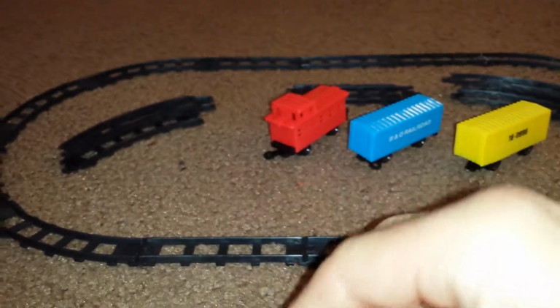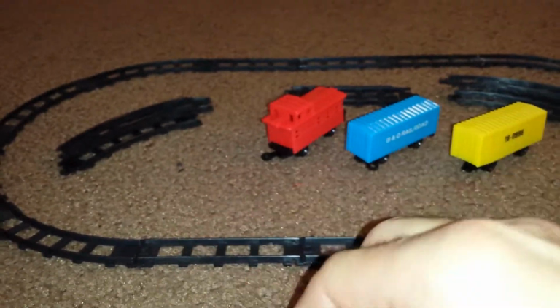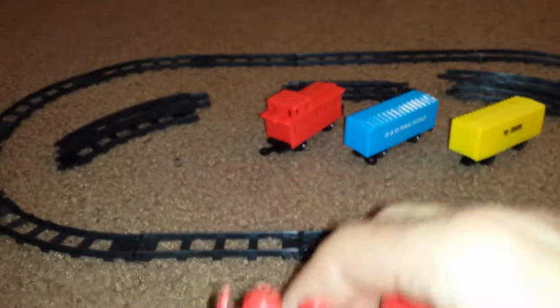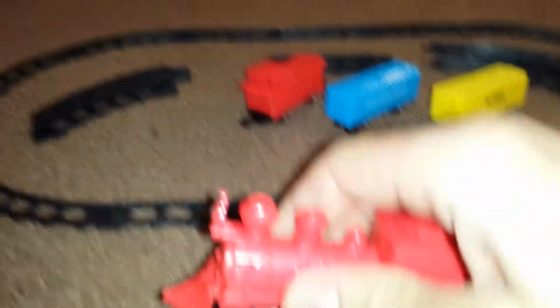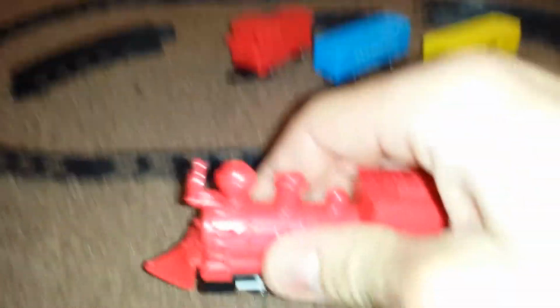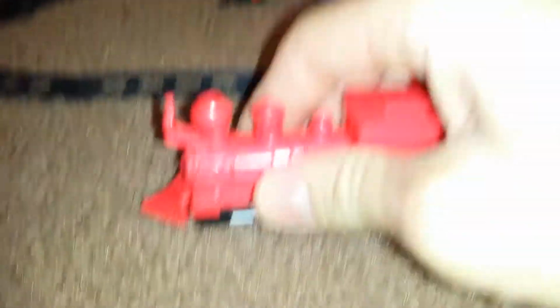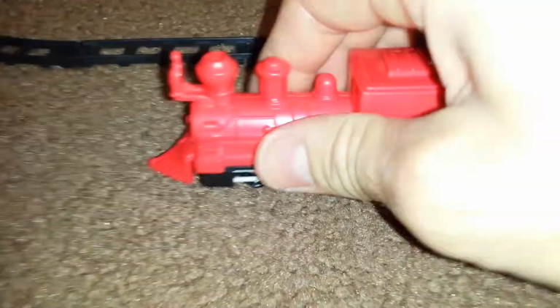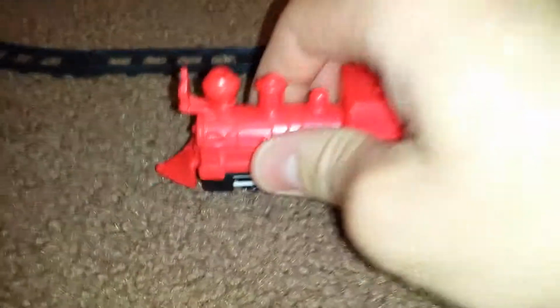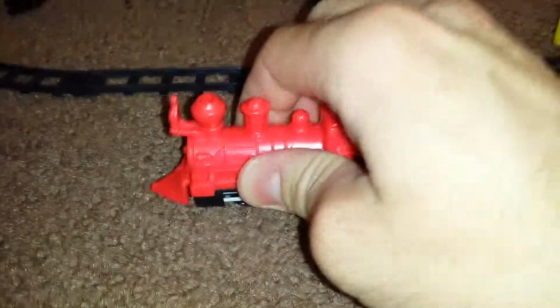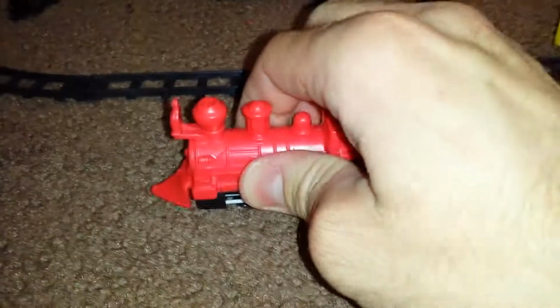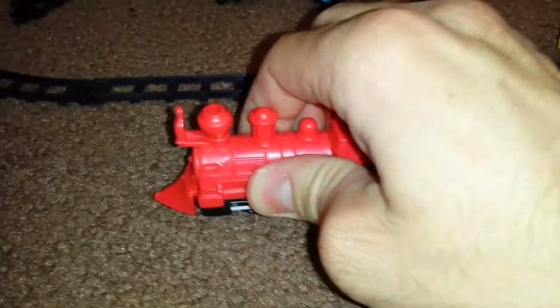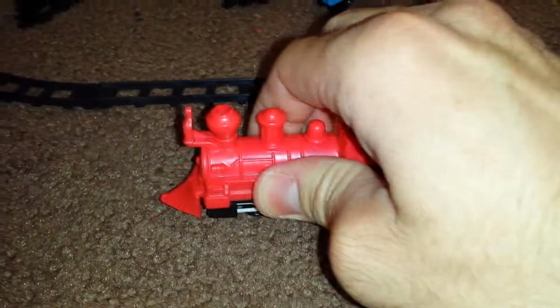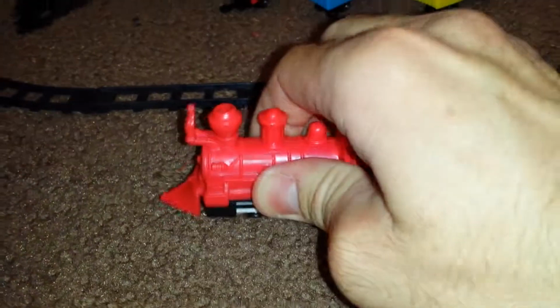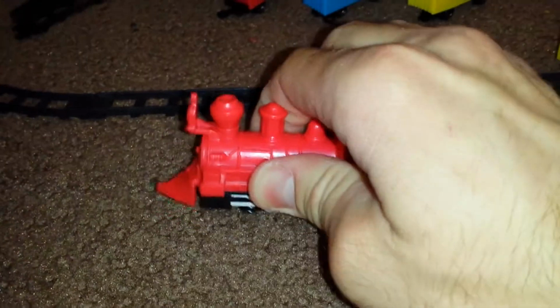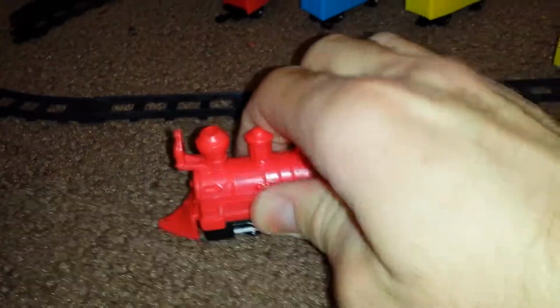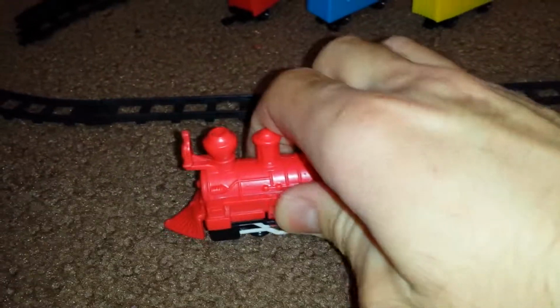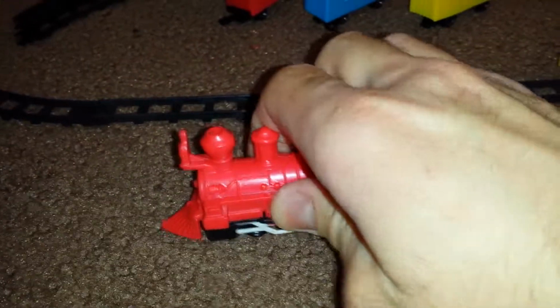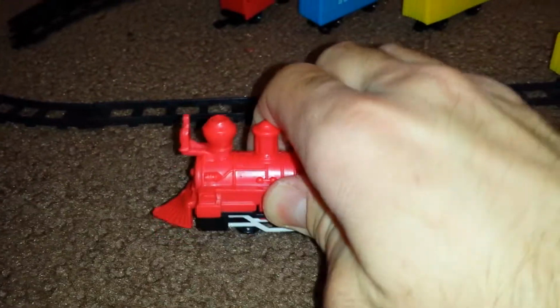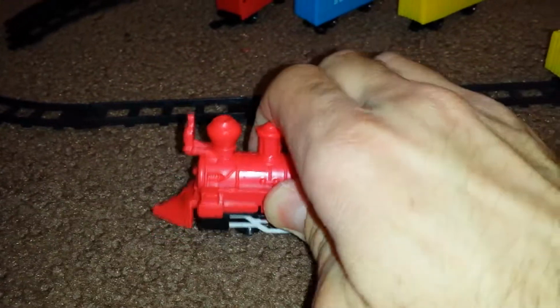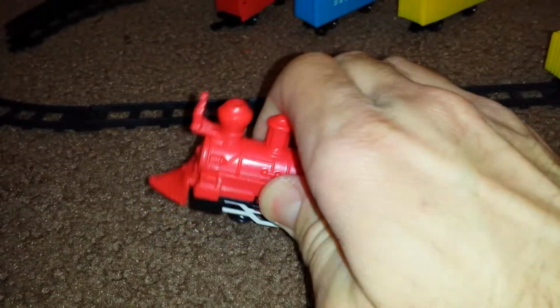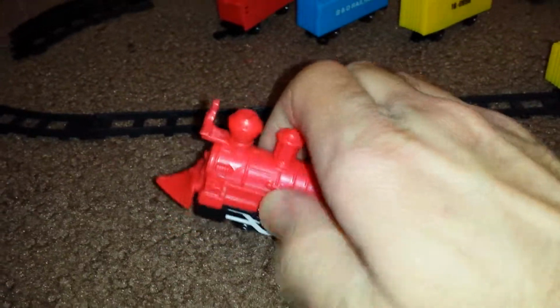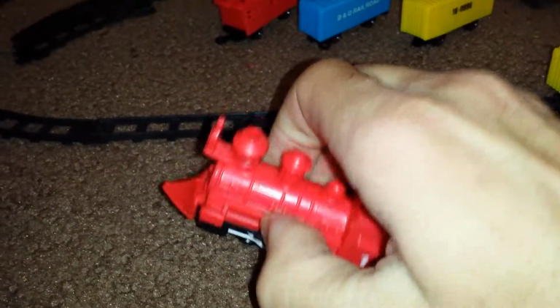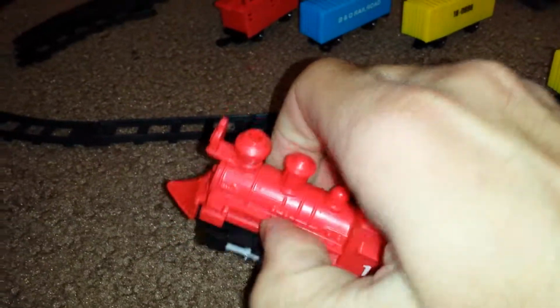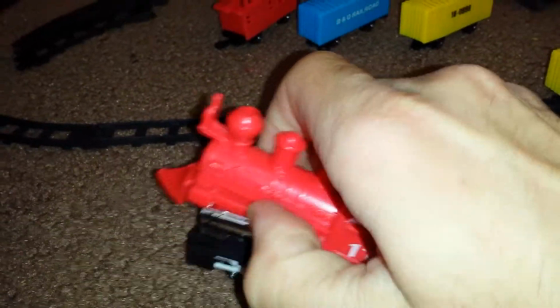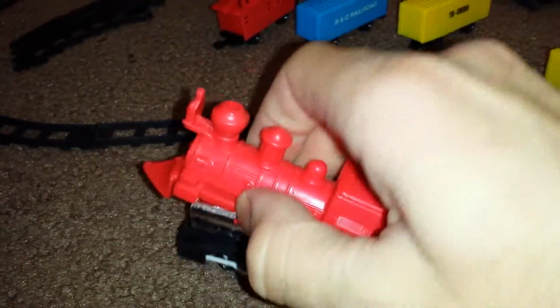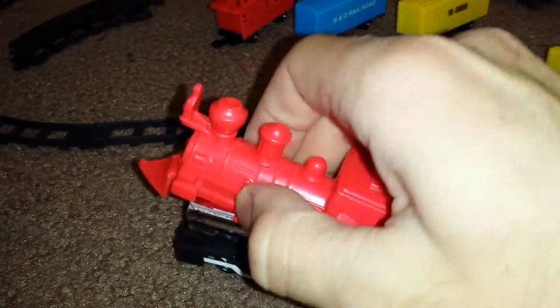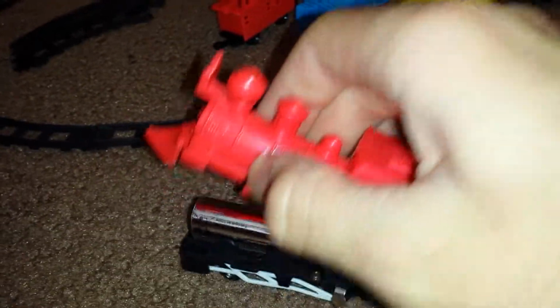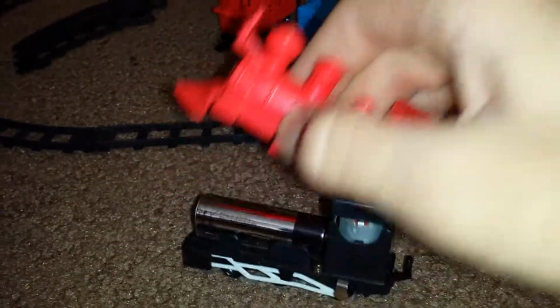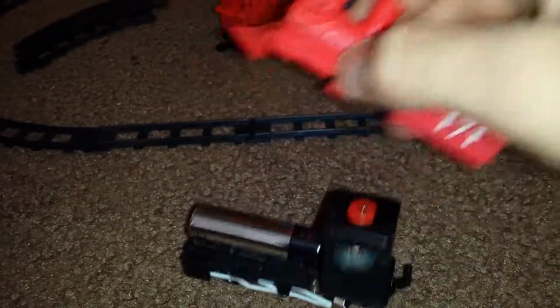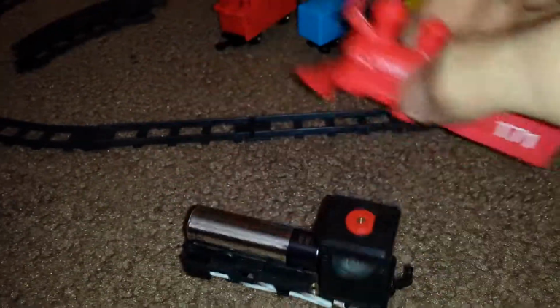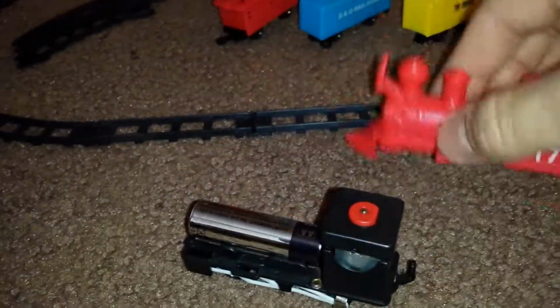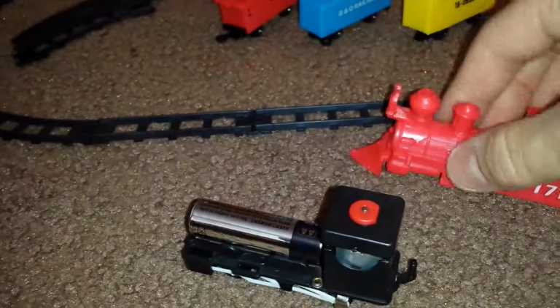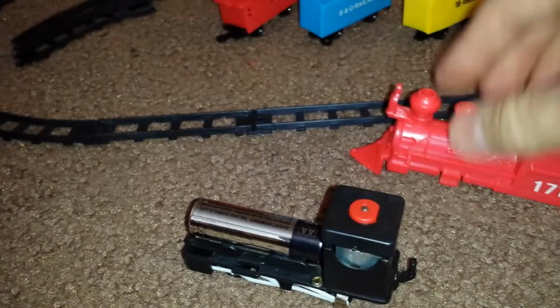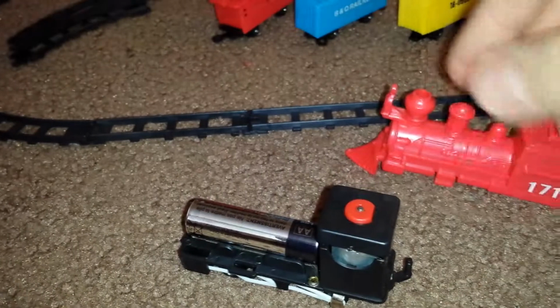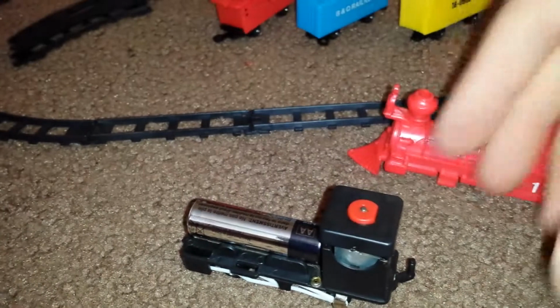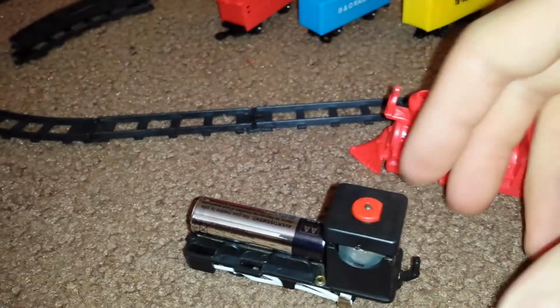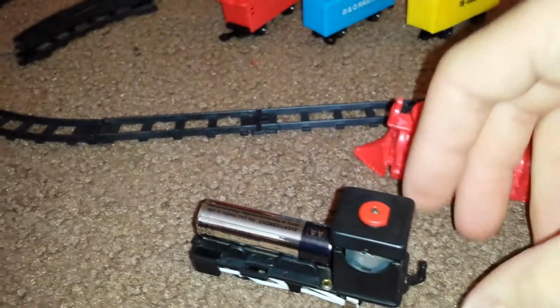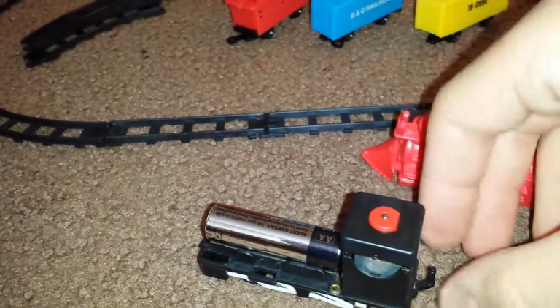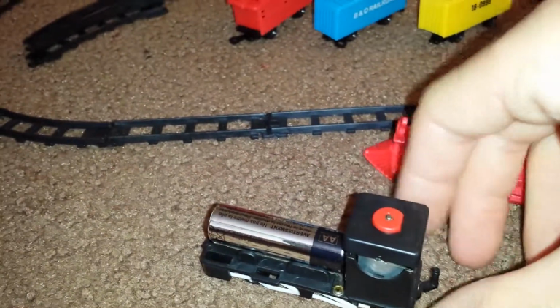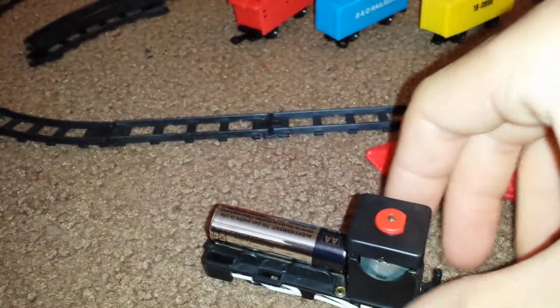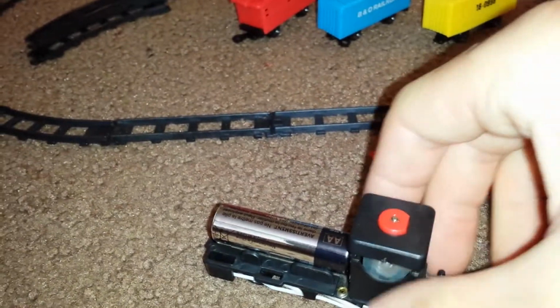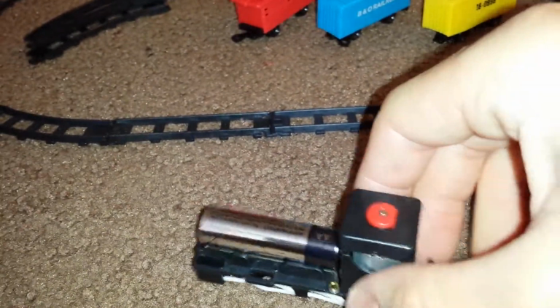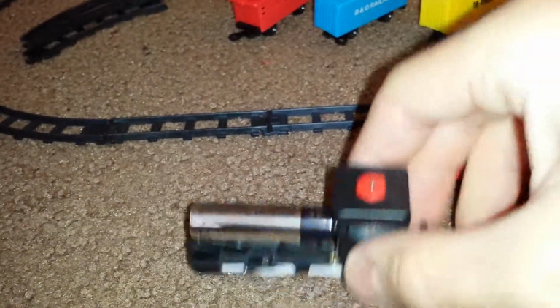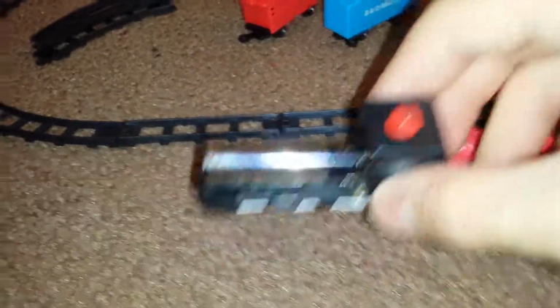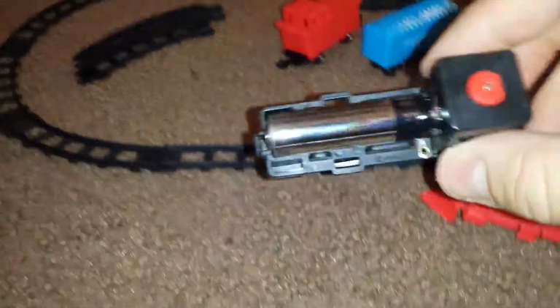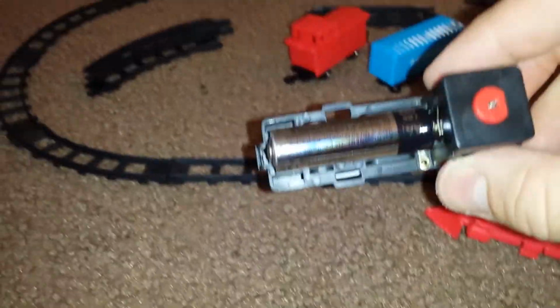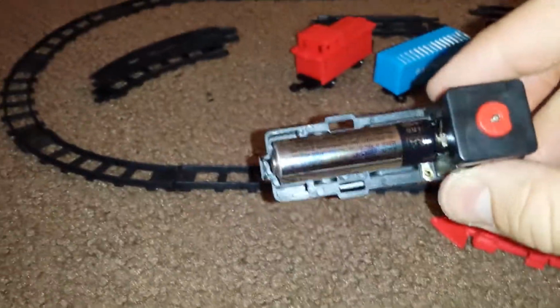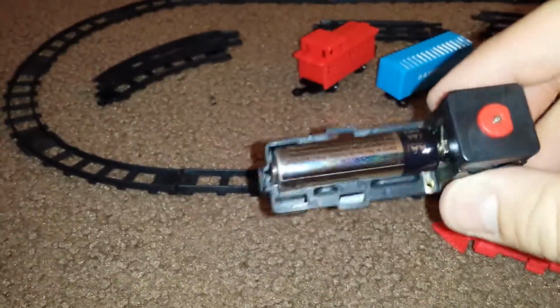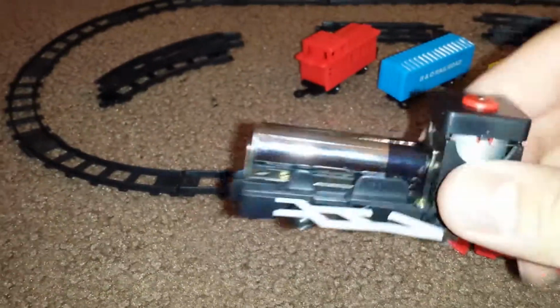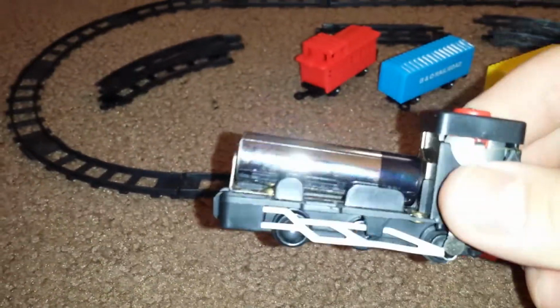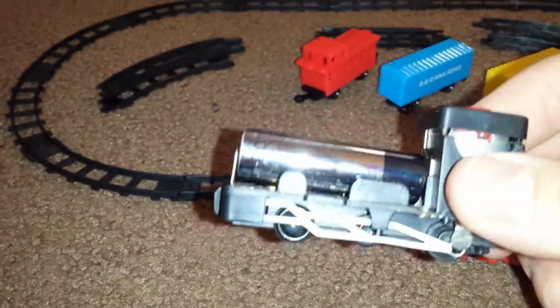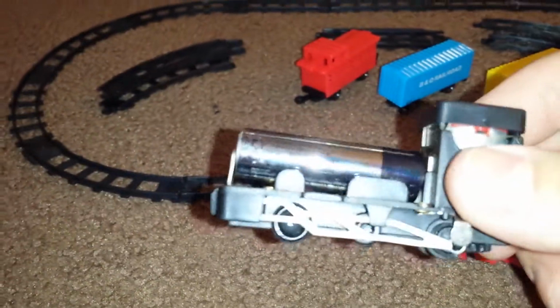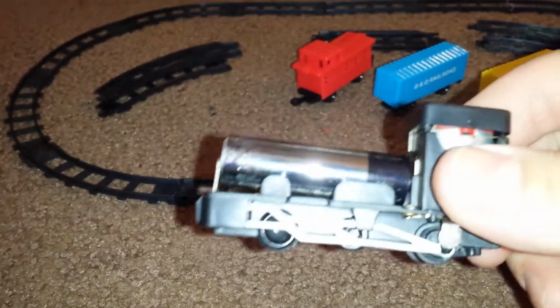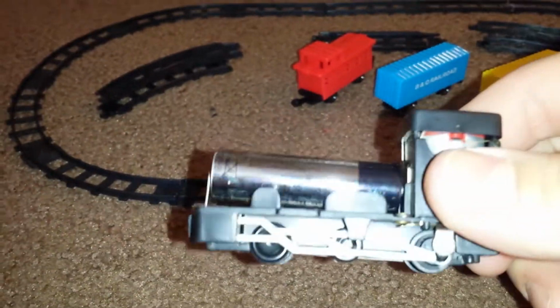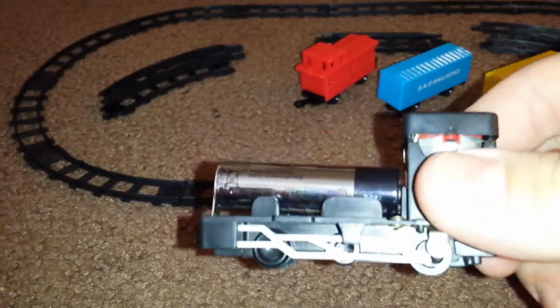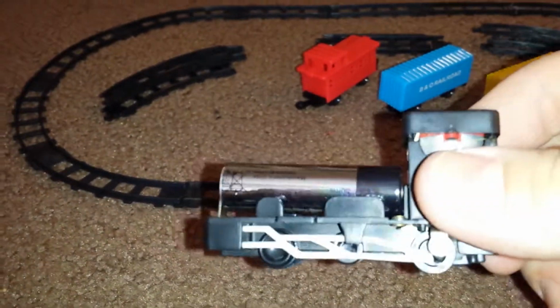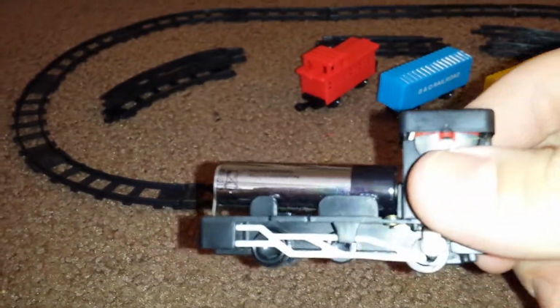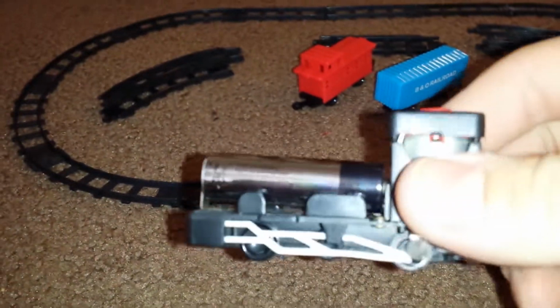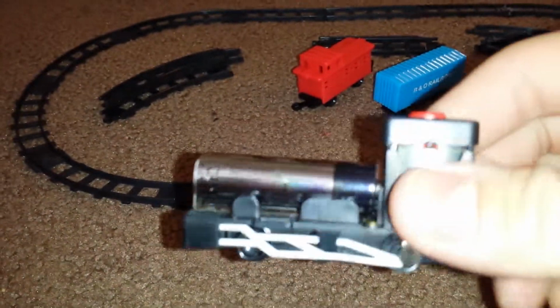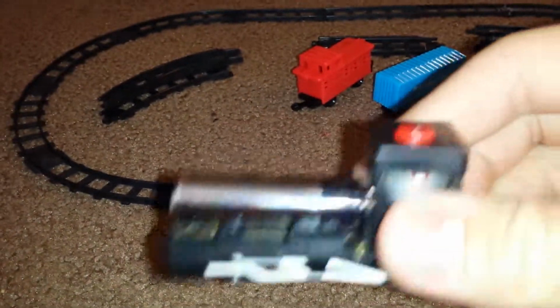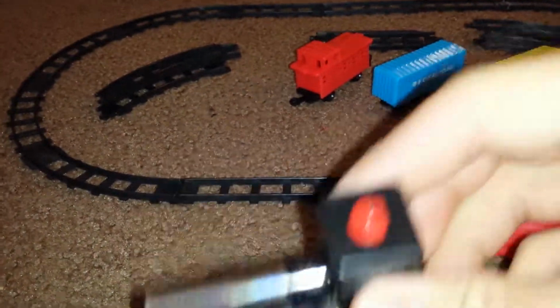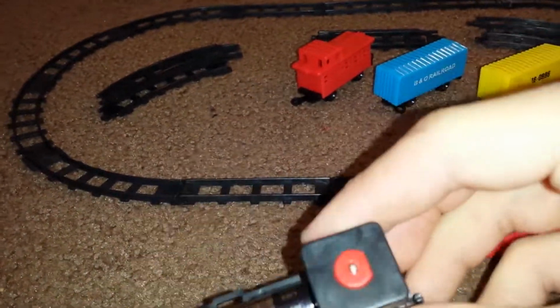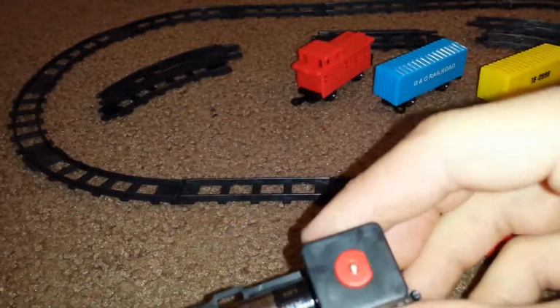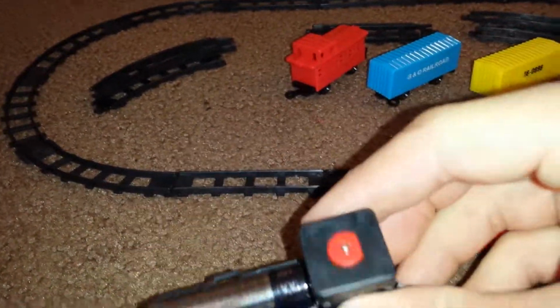Changing the battery — just give it a squeeze, lift it up. Double AA battery.